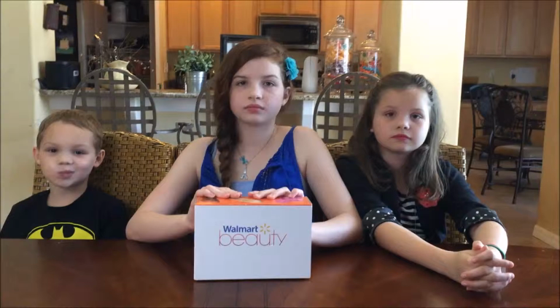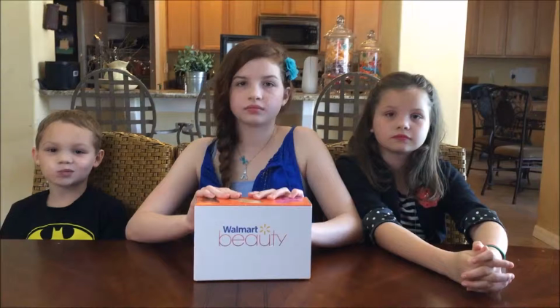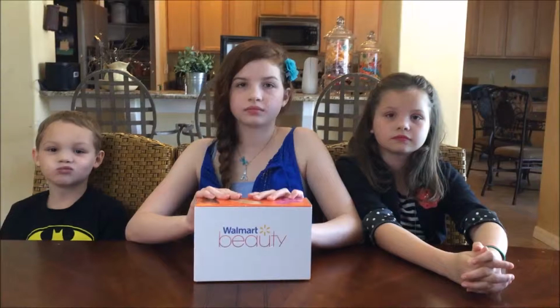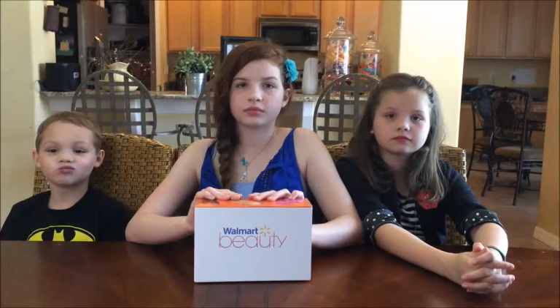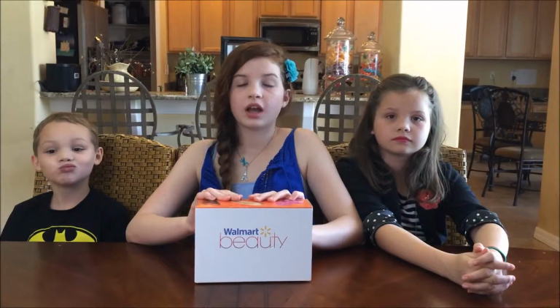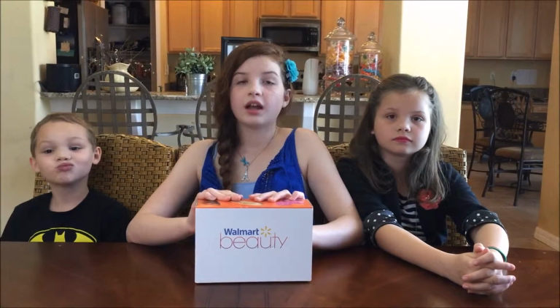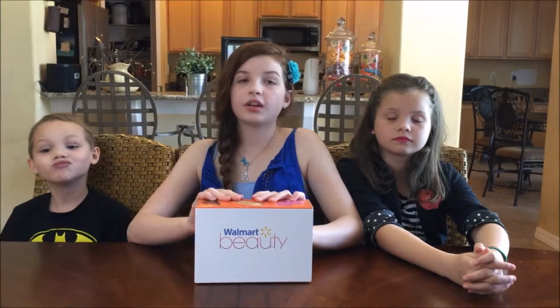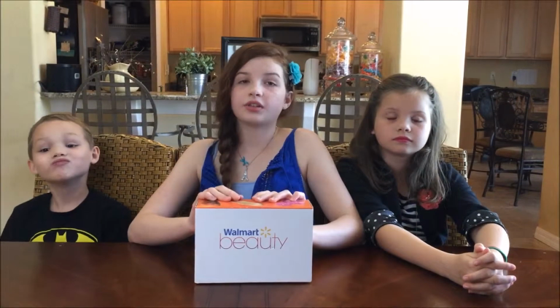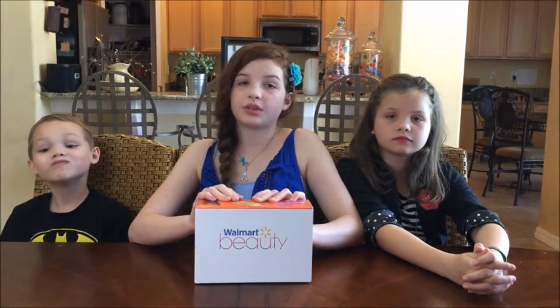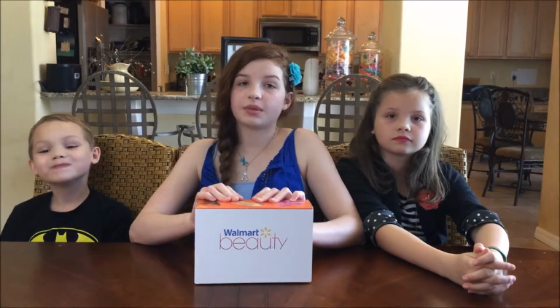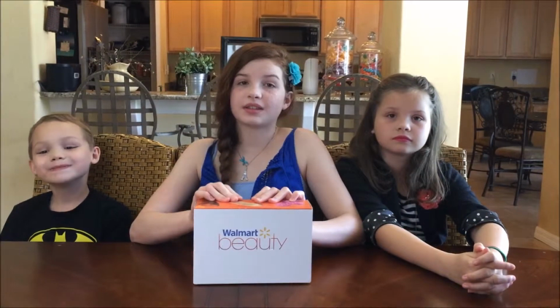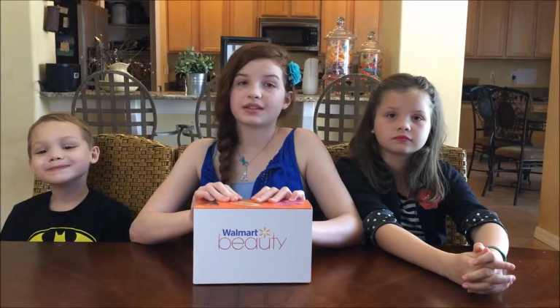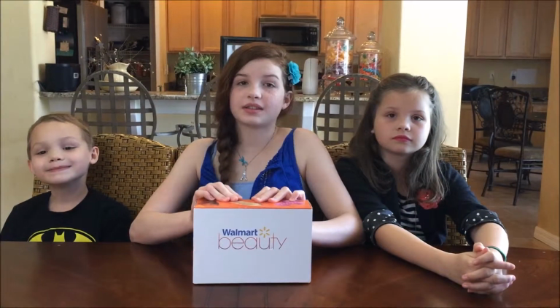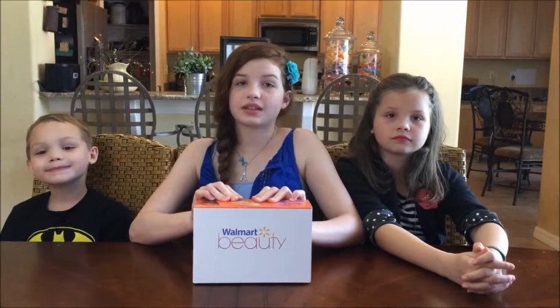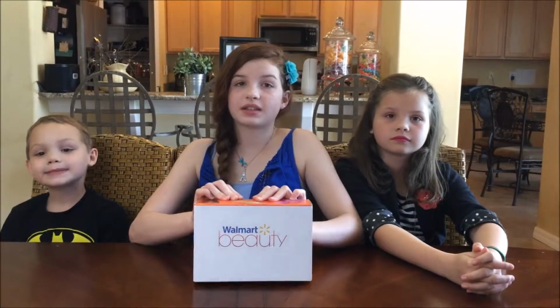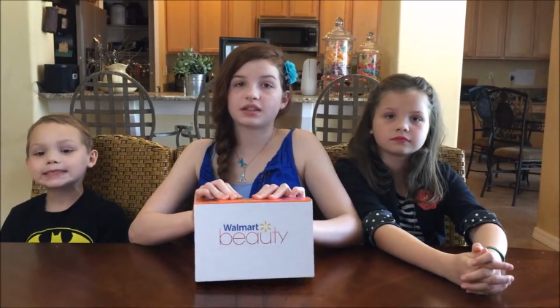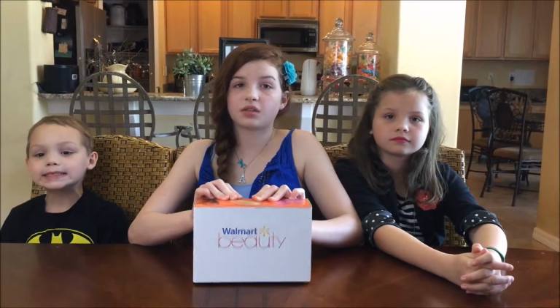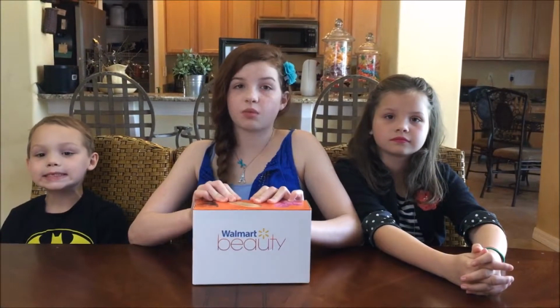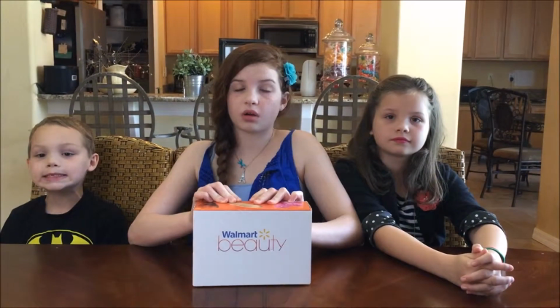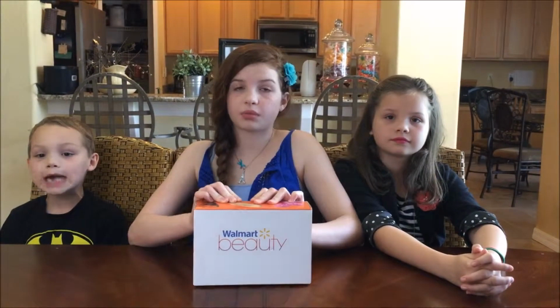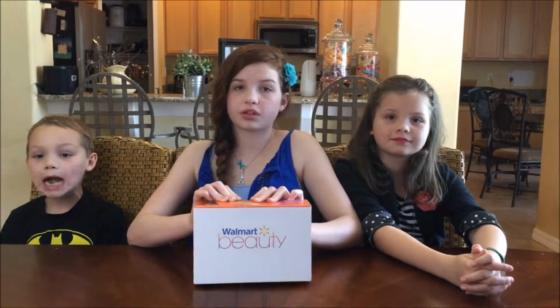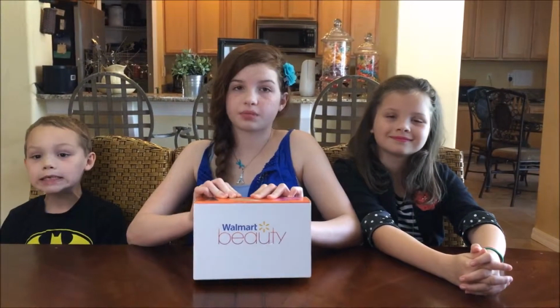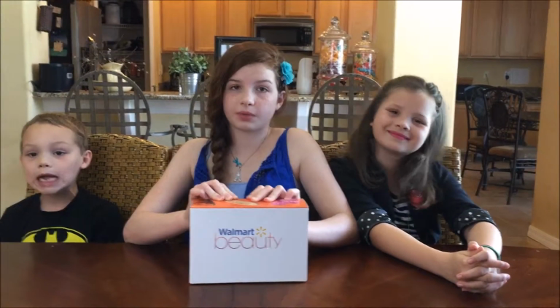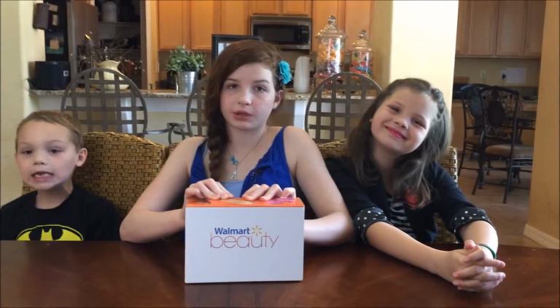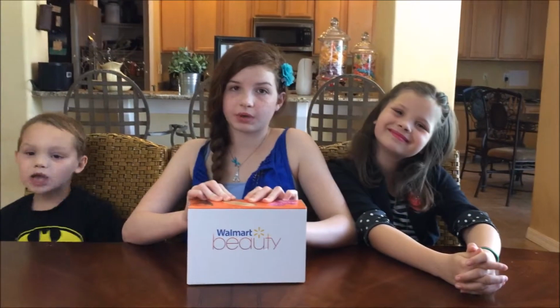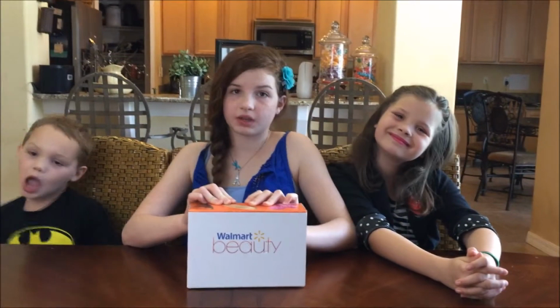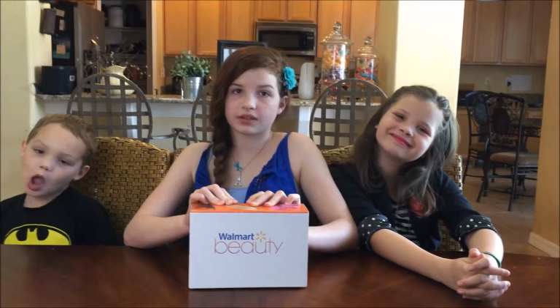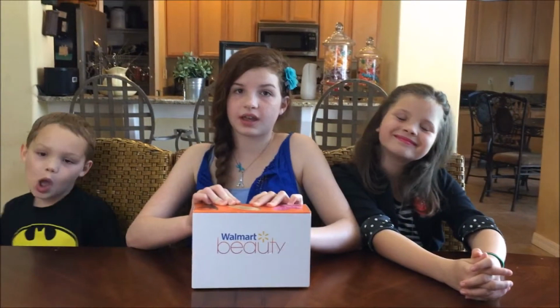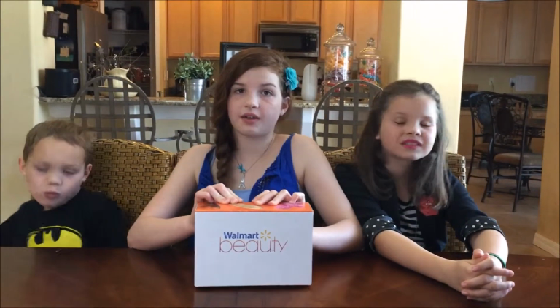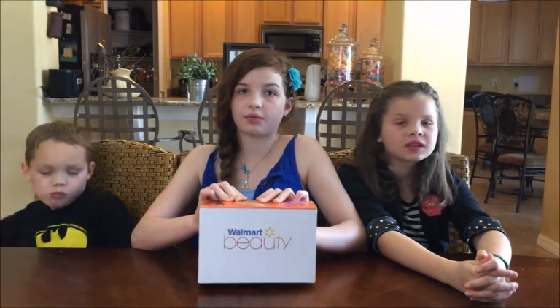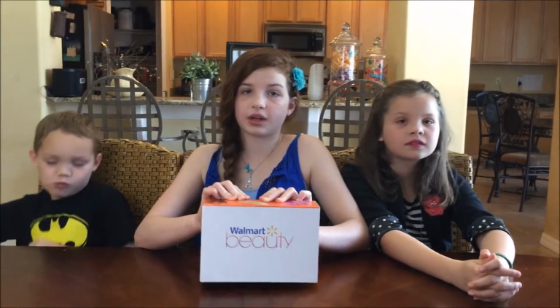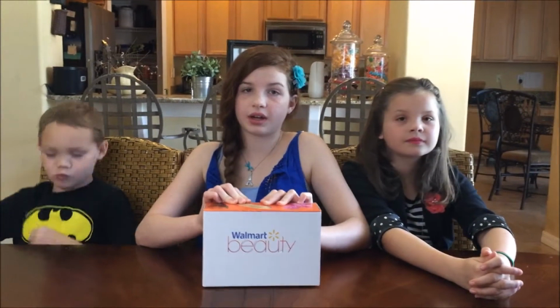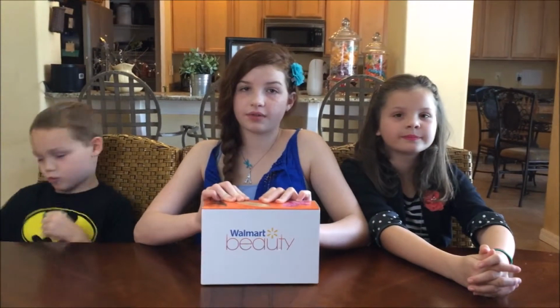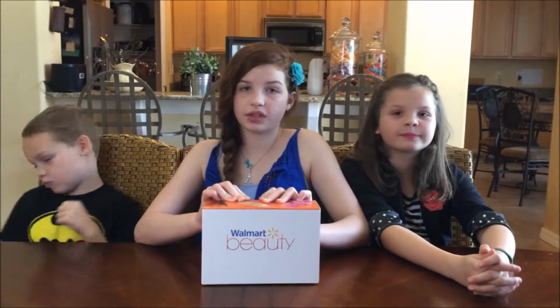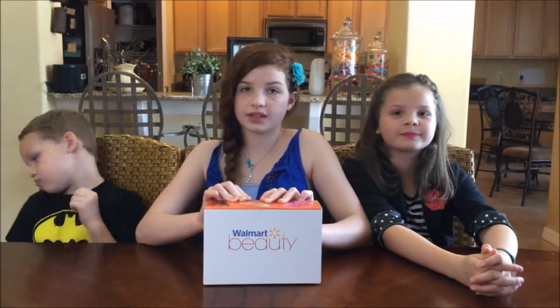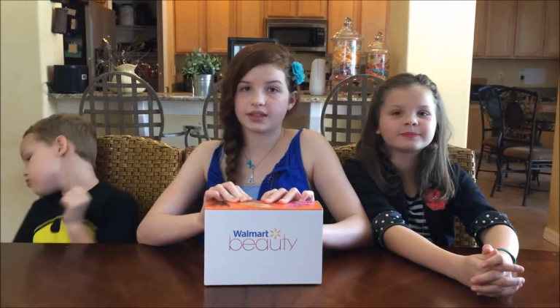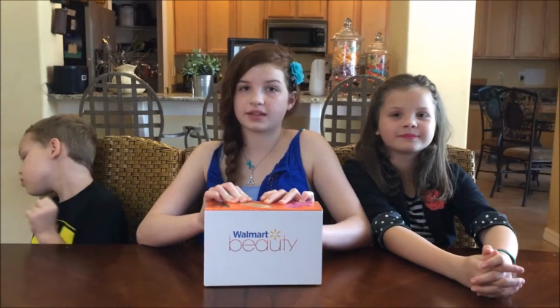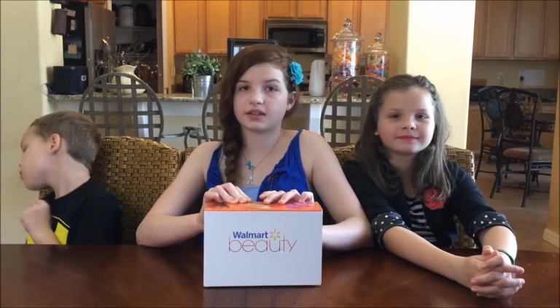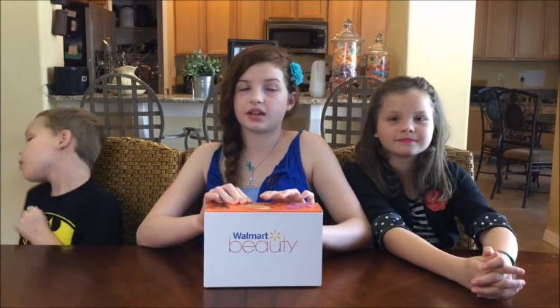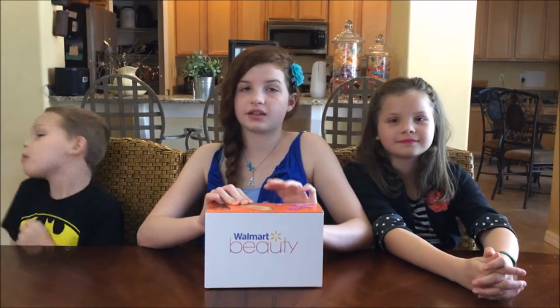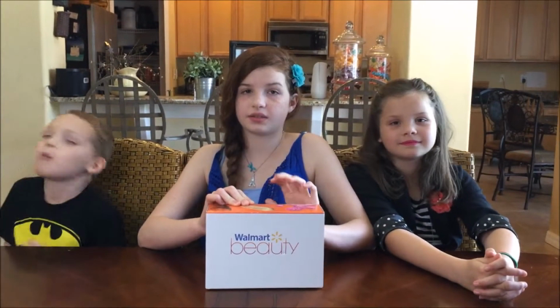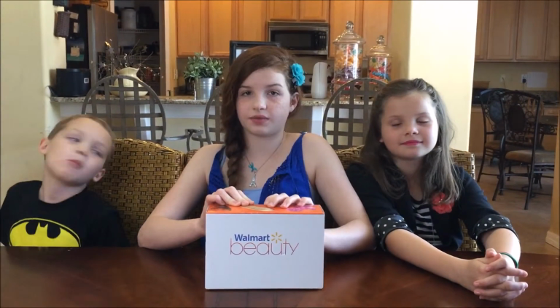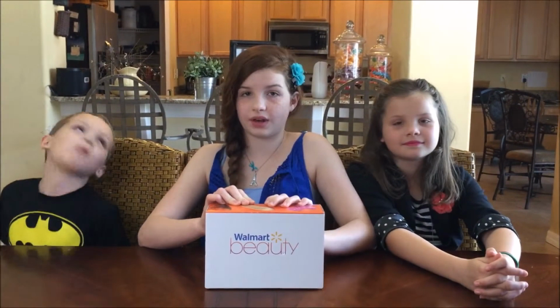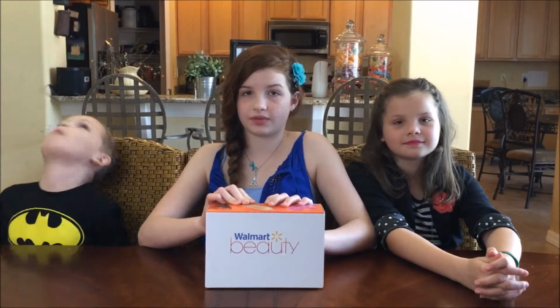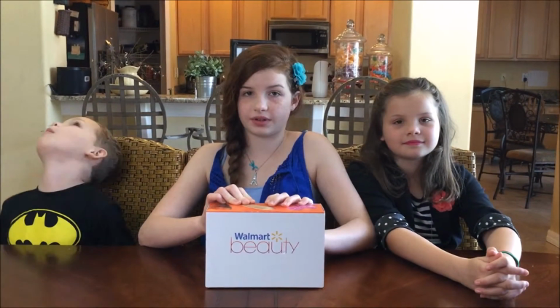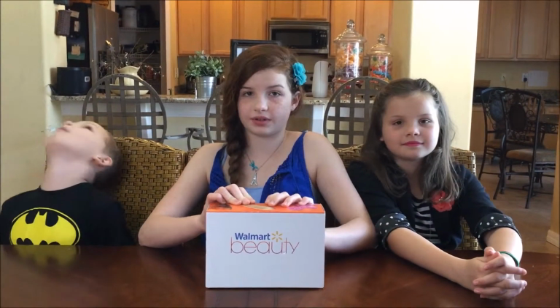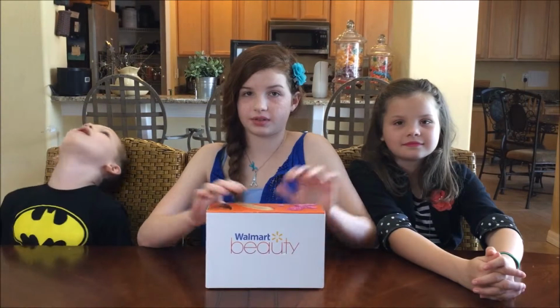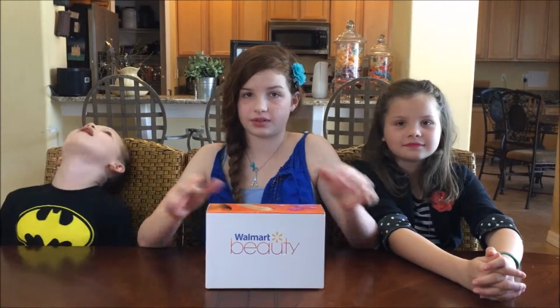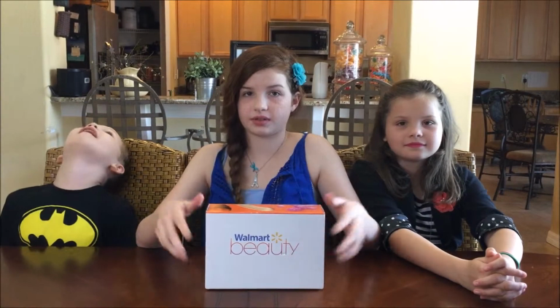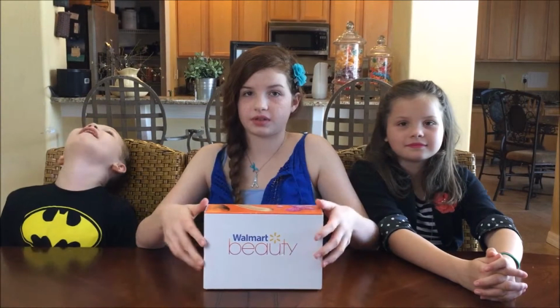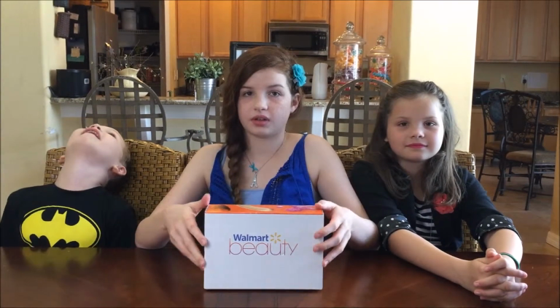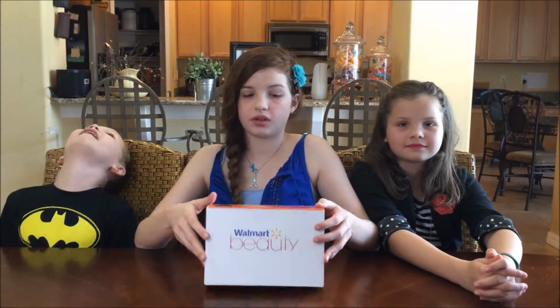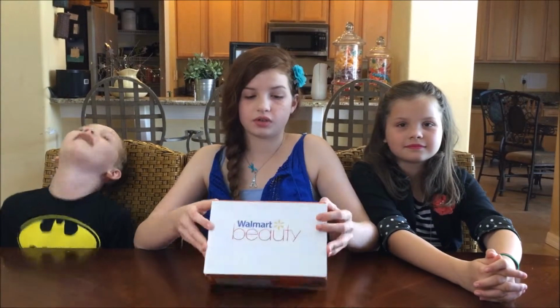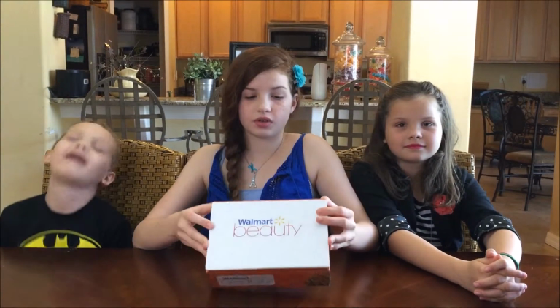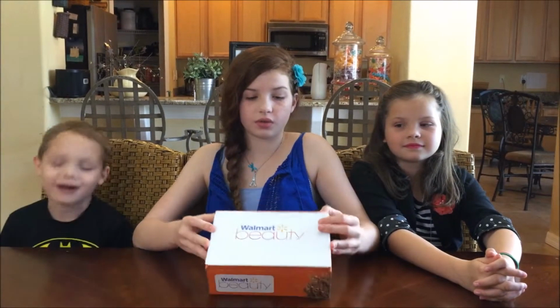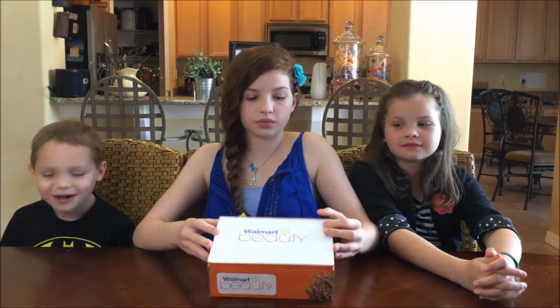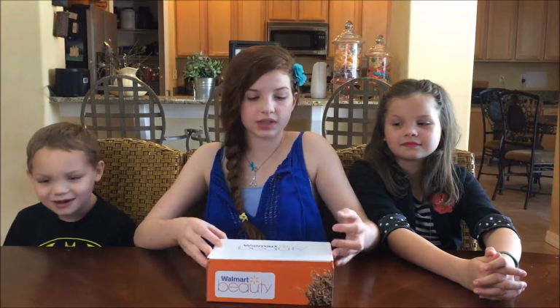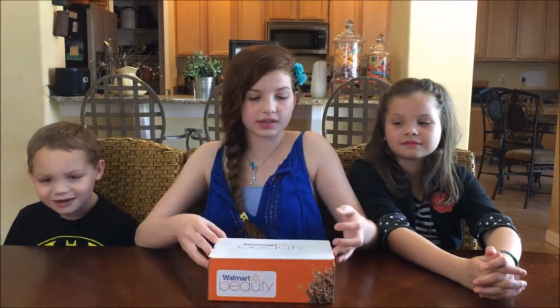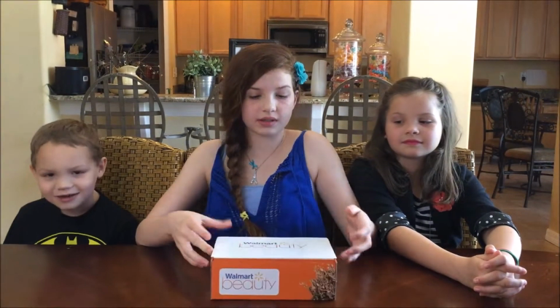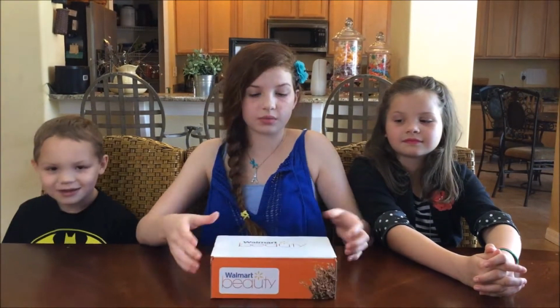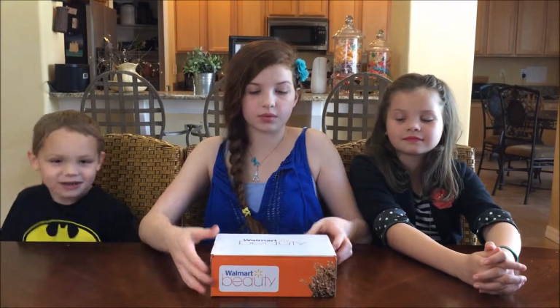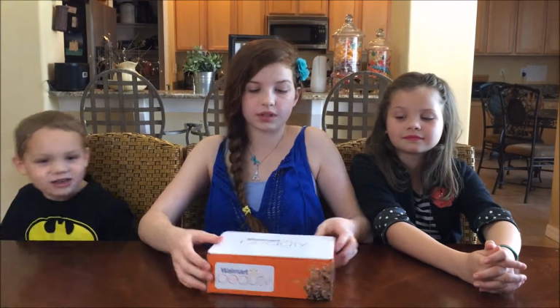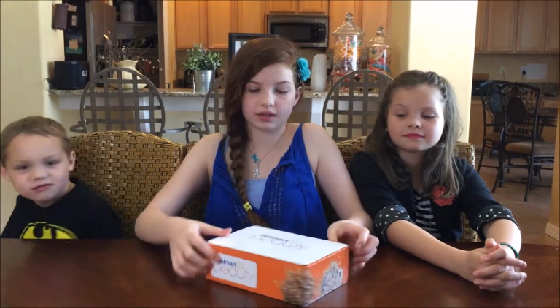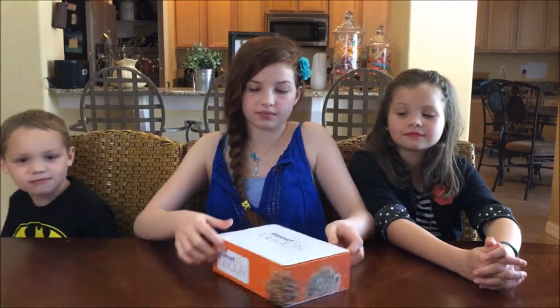Hello guys, this is the Walmart Spring Box. They have one every season and it's $5. So let's see what we get.